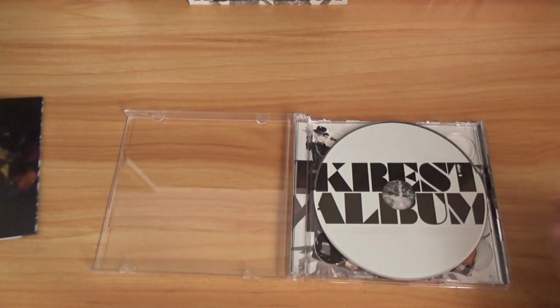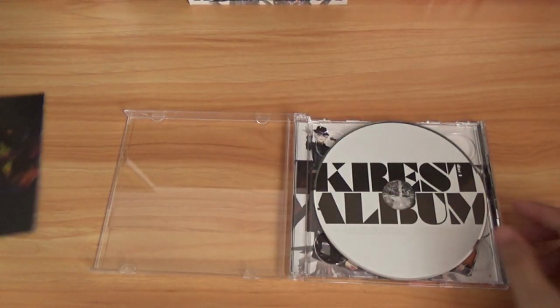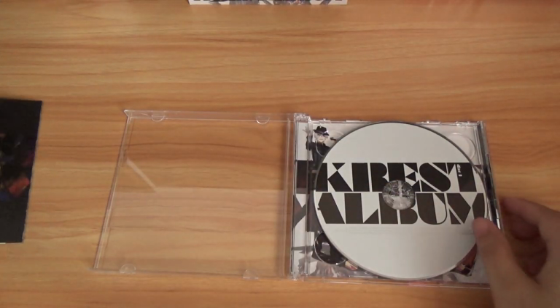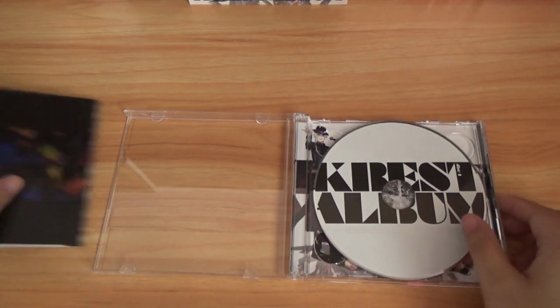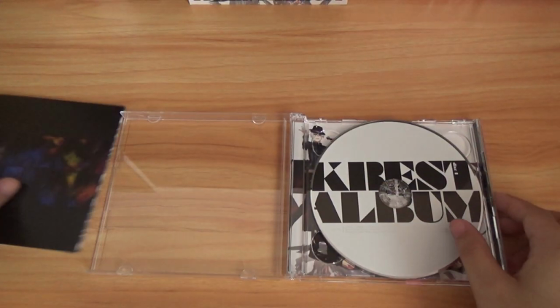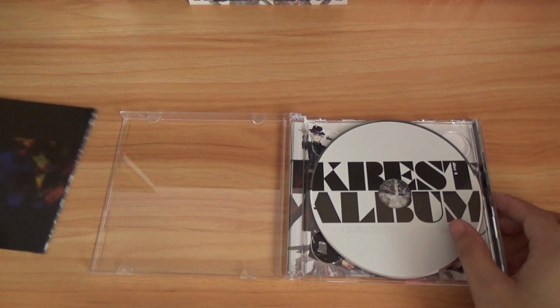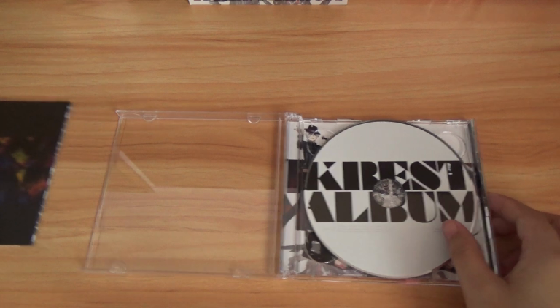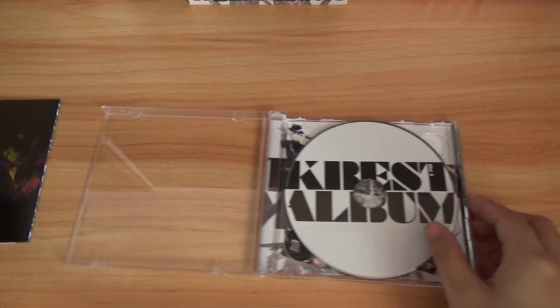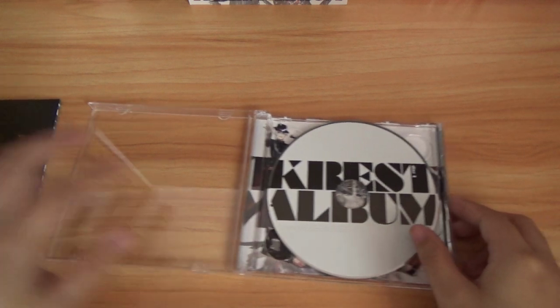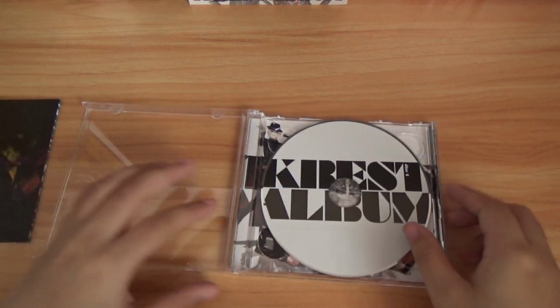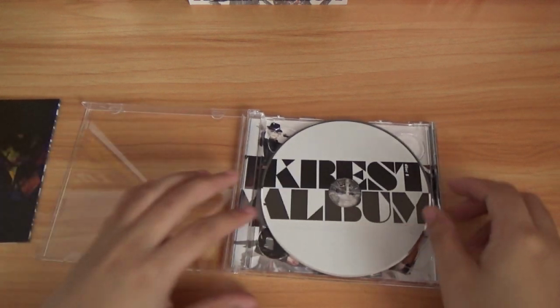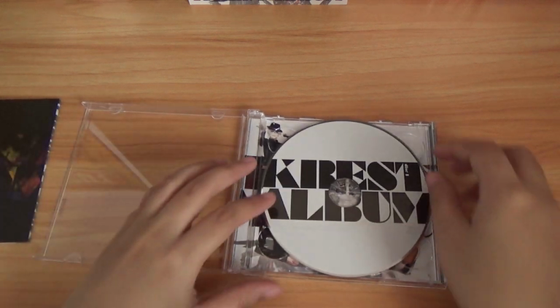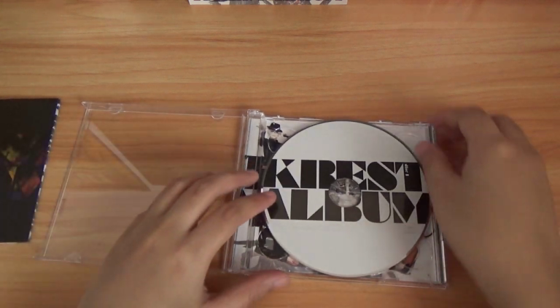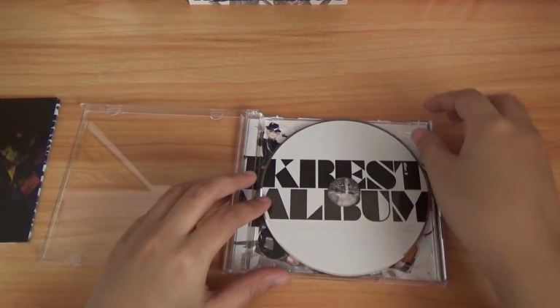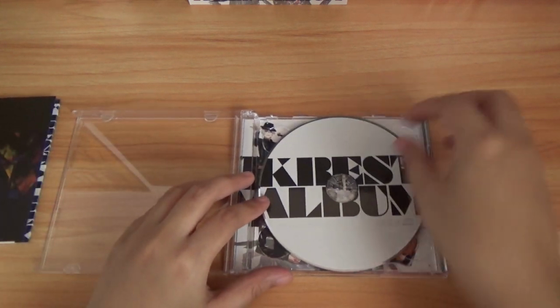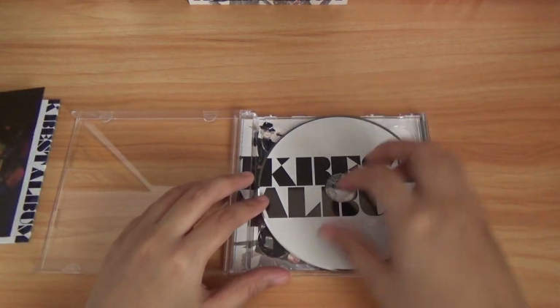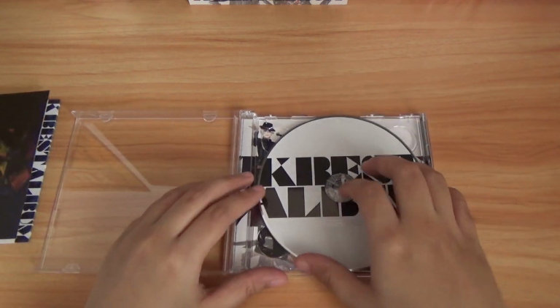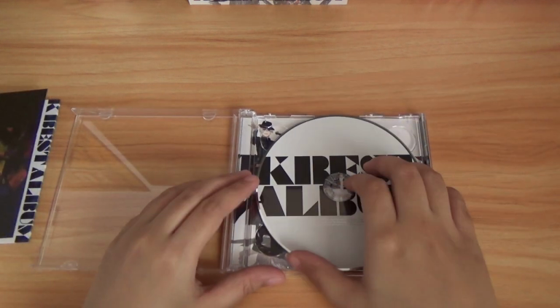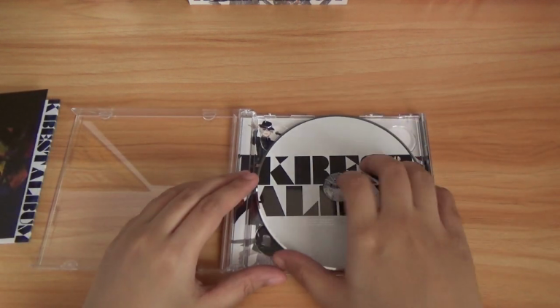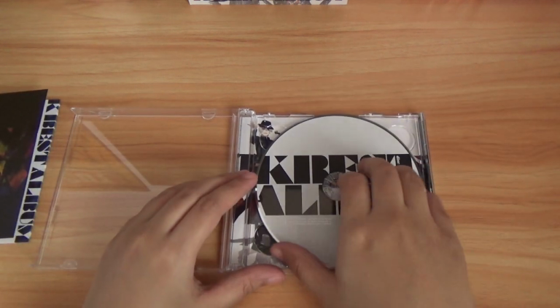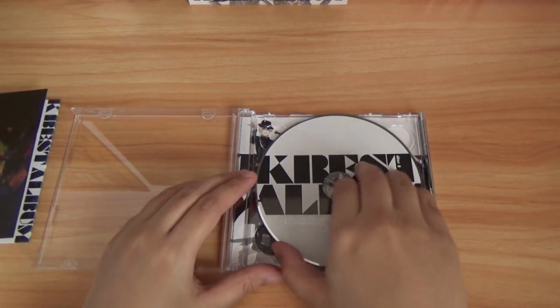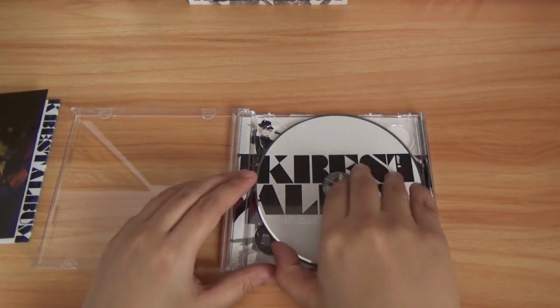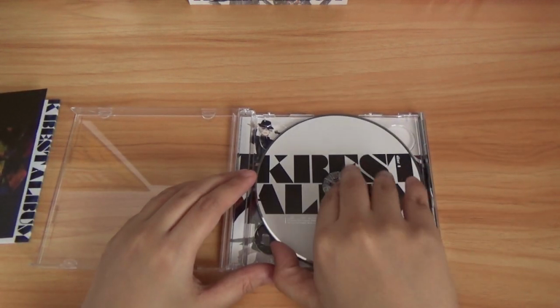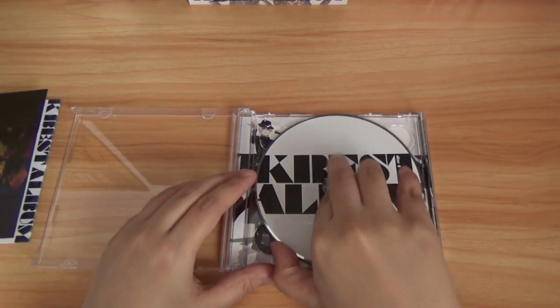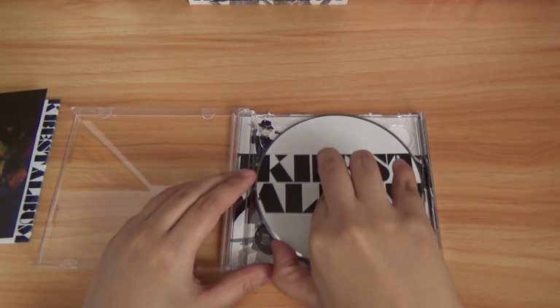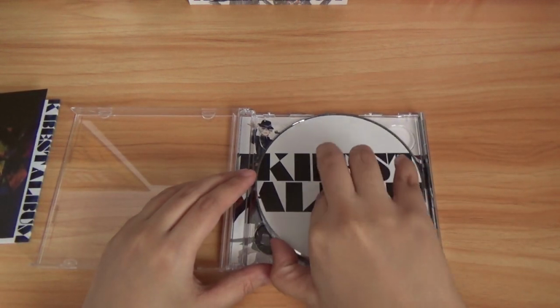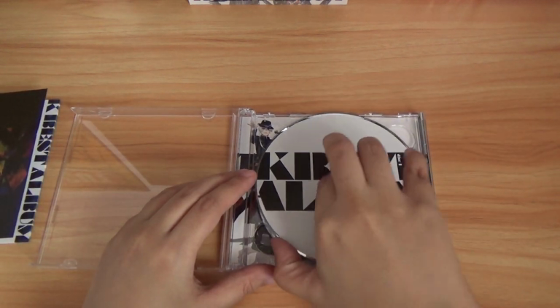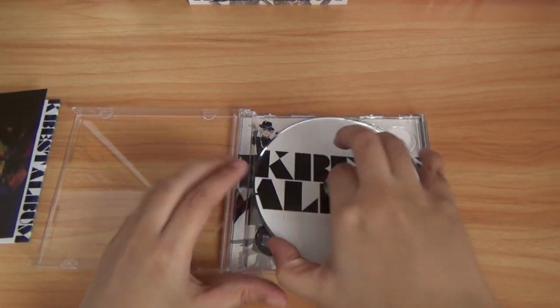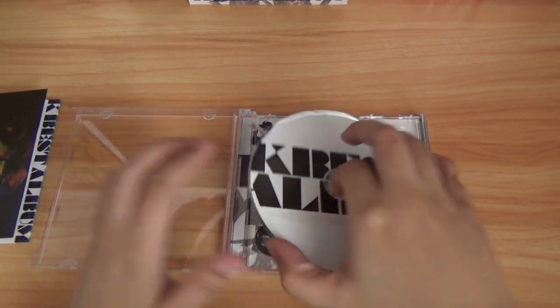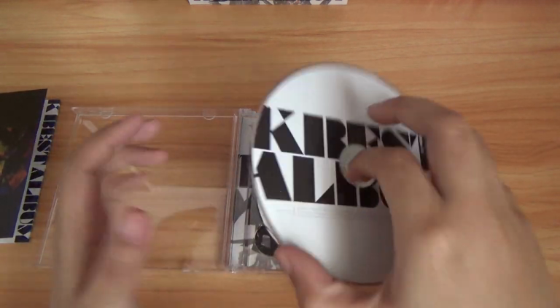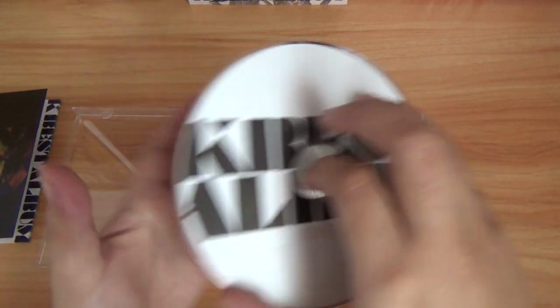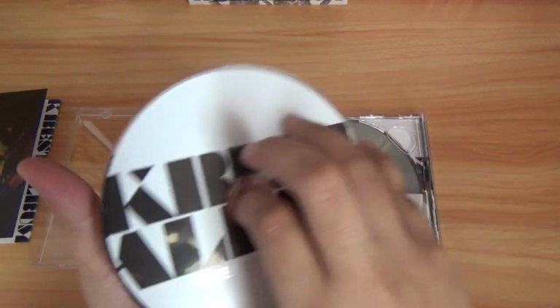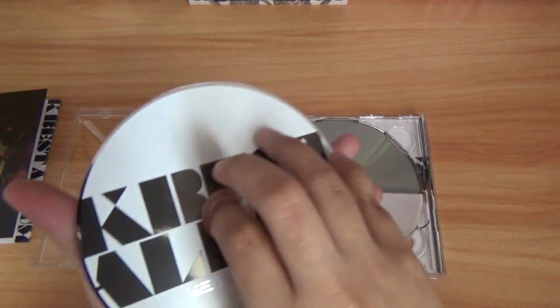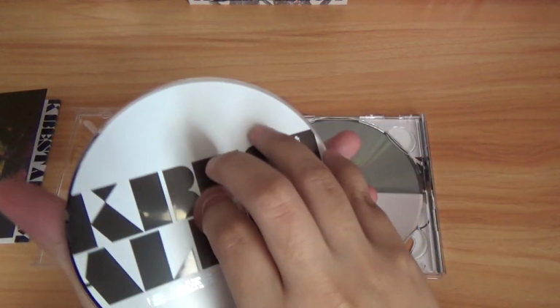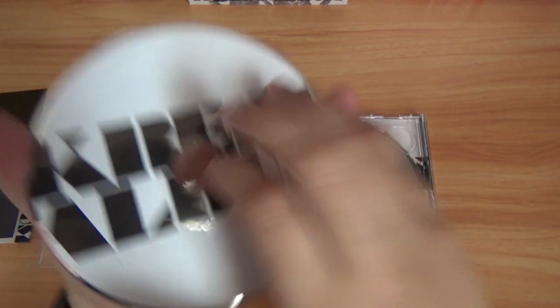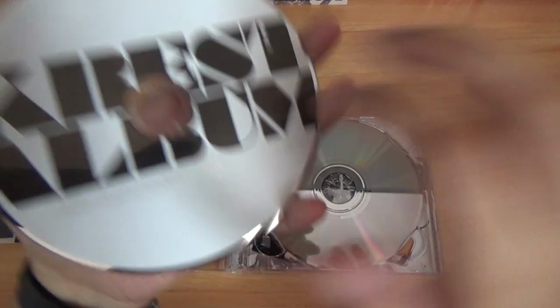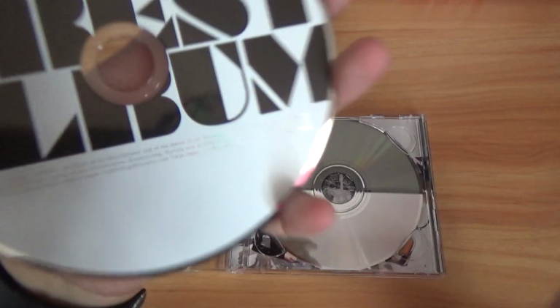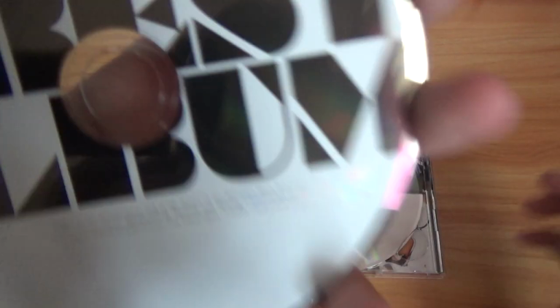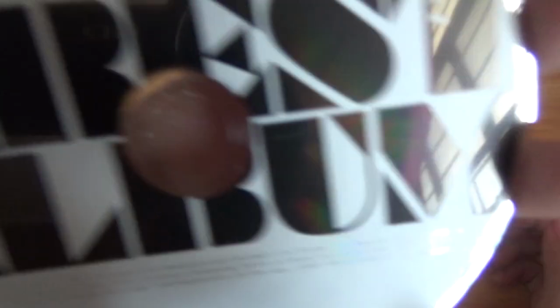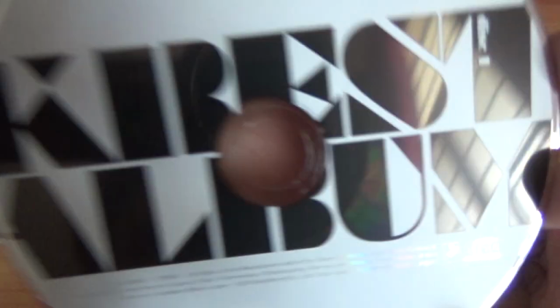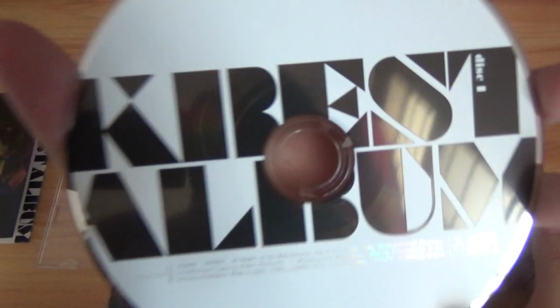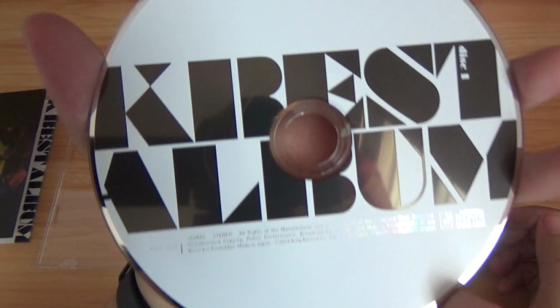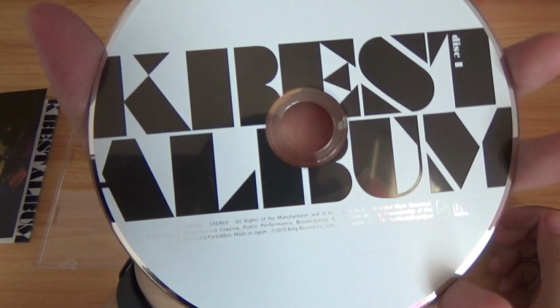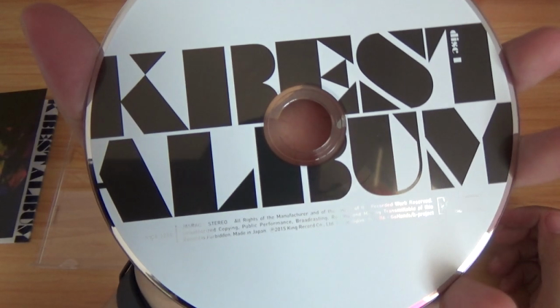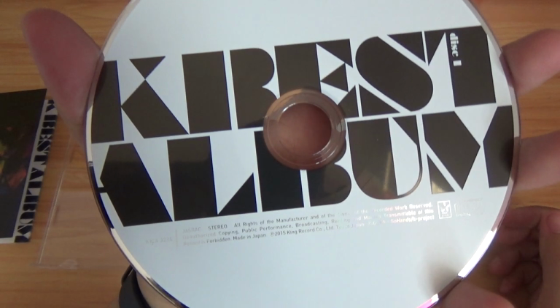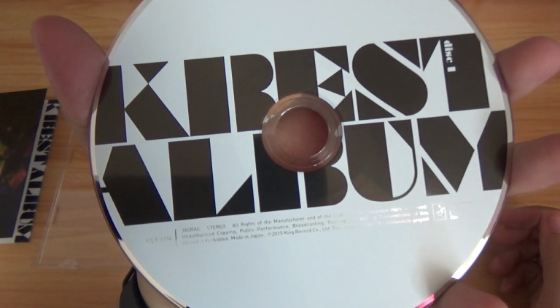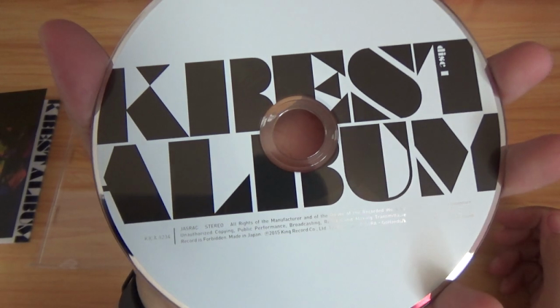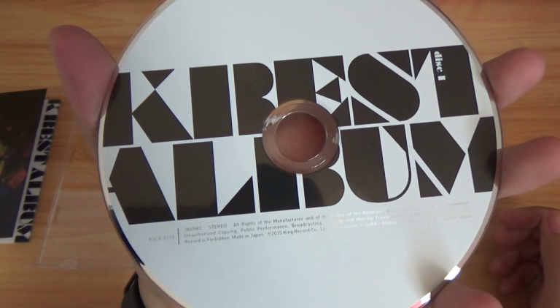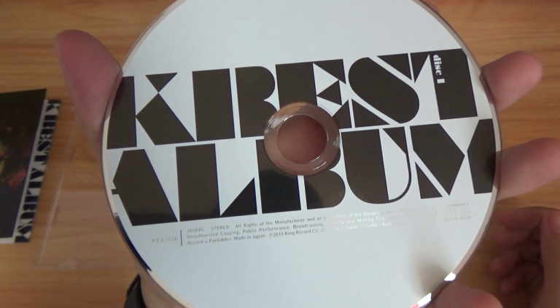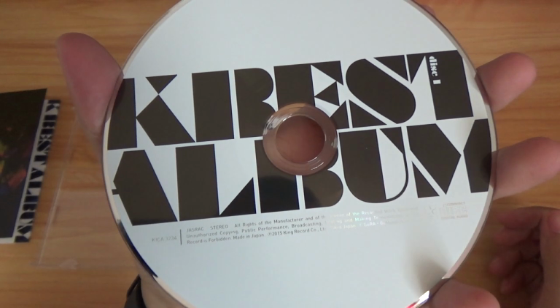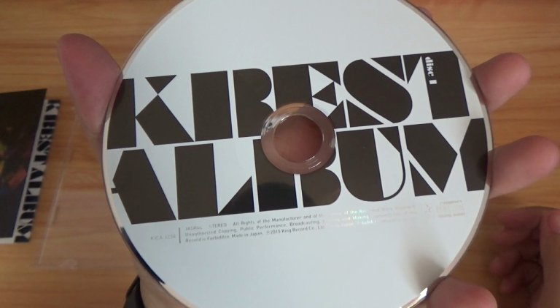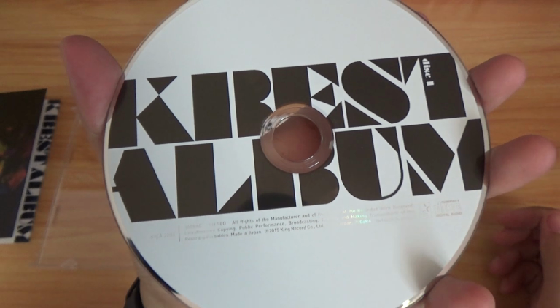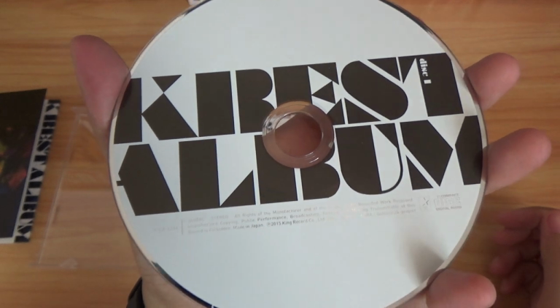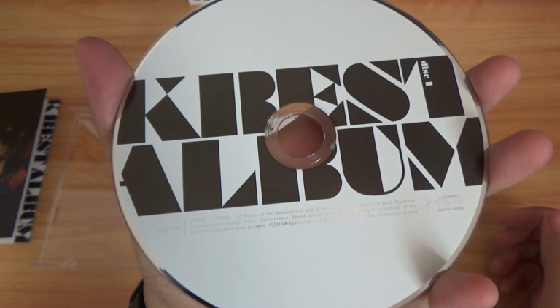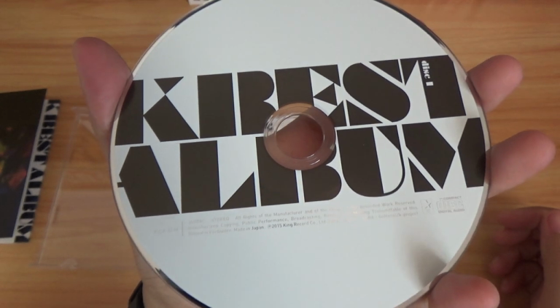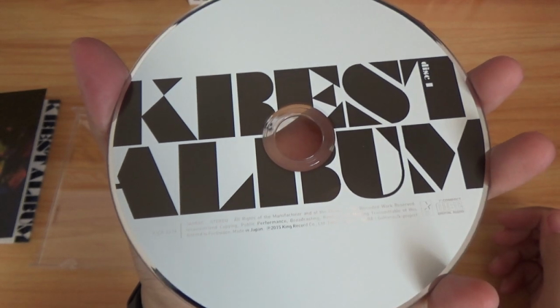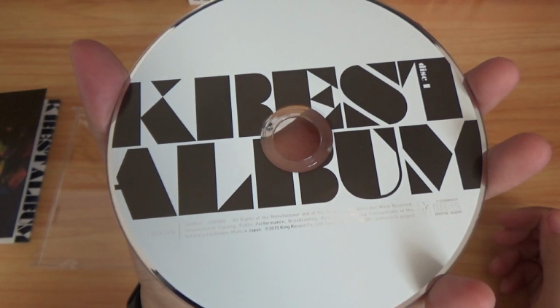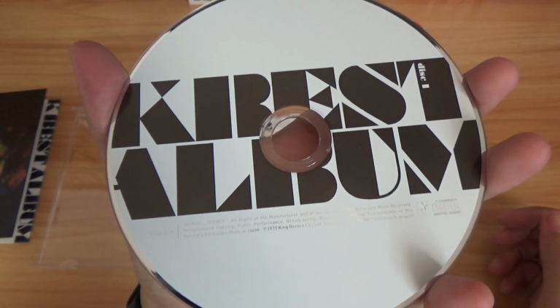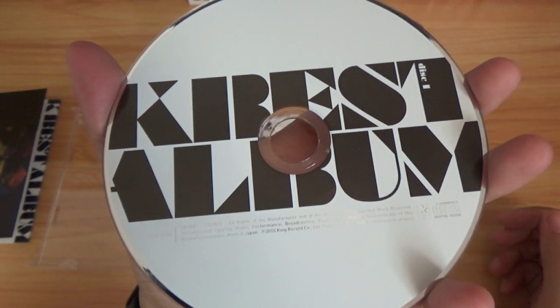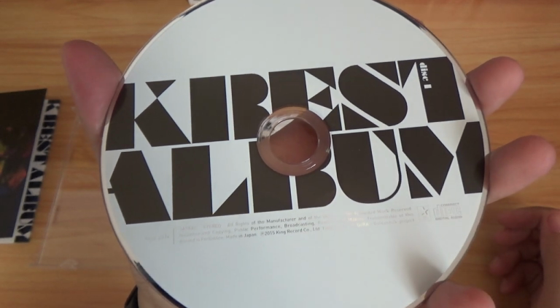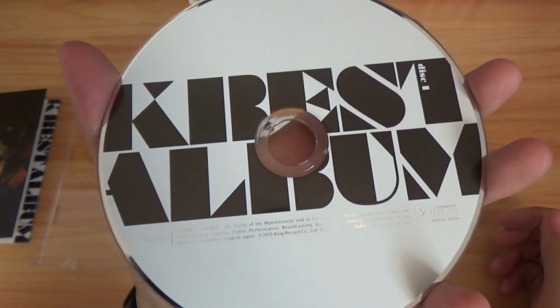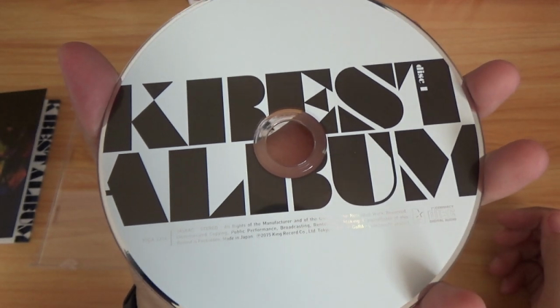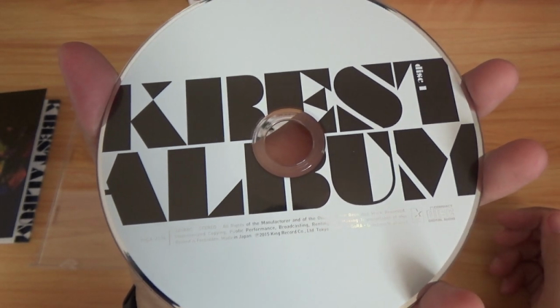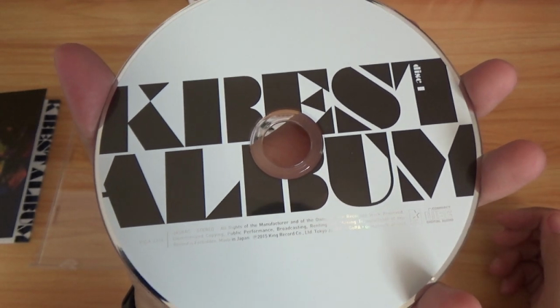And we have Disc 1 — very simple packaging.